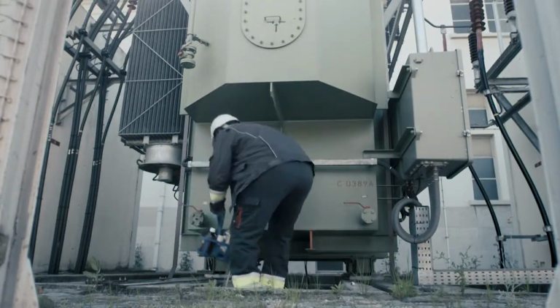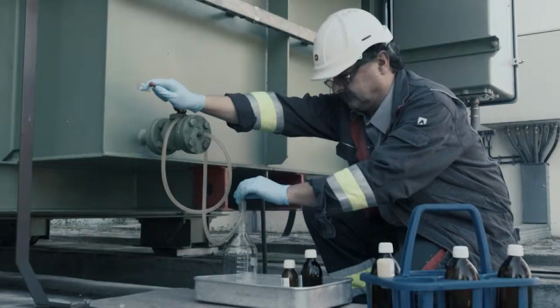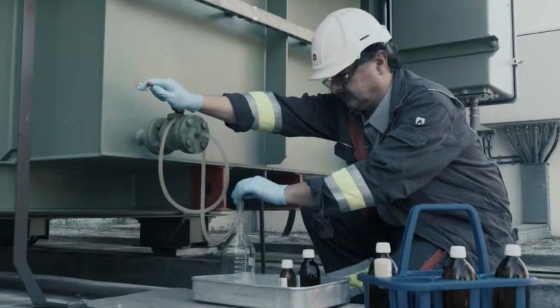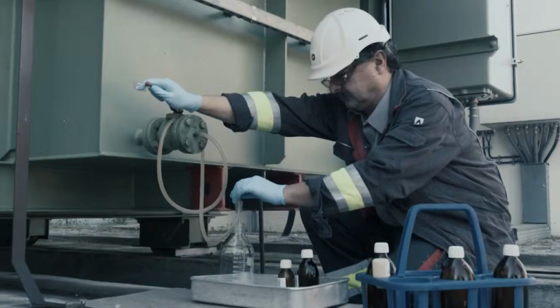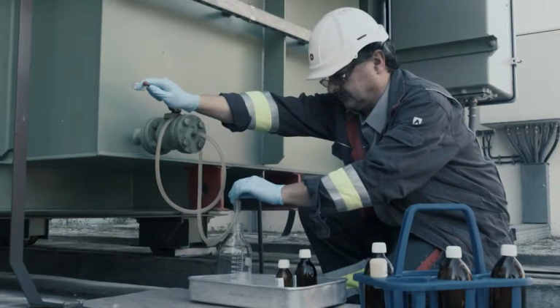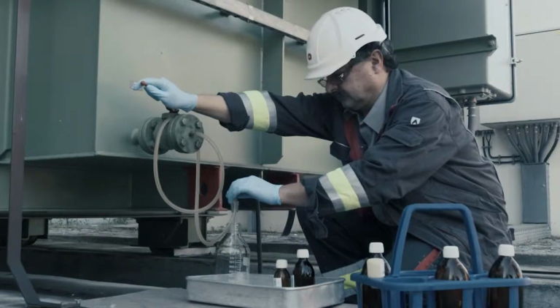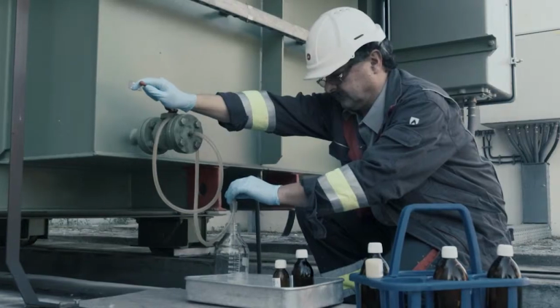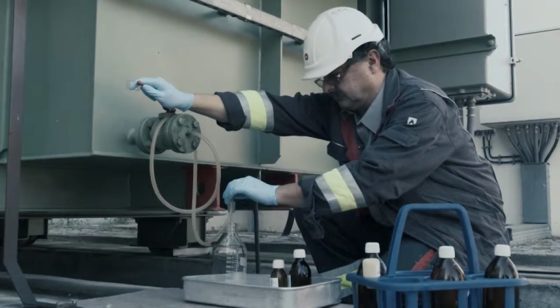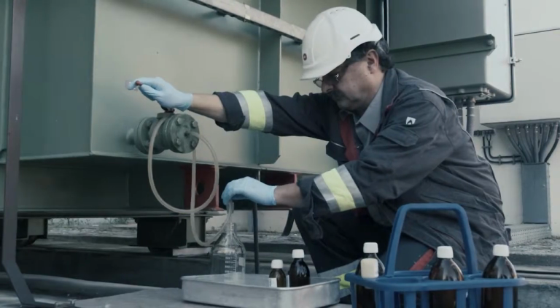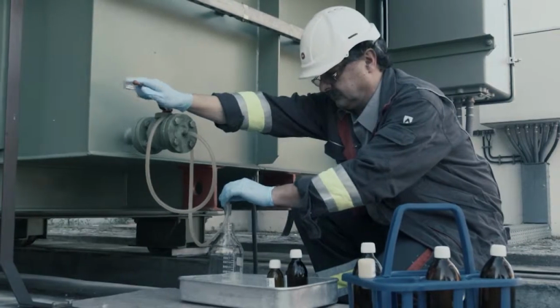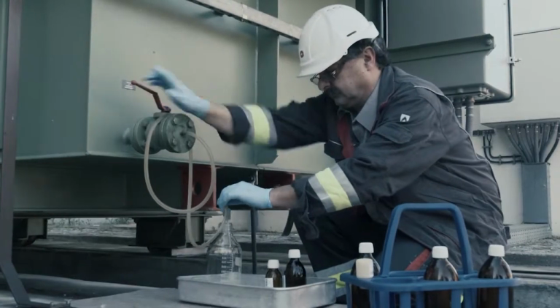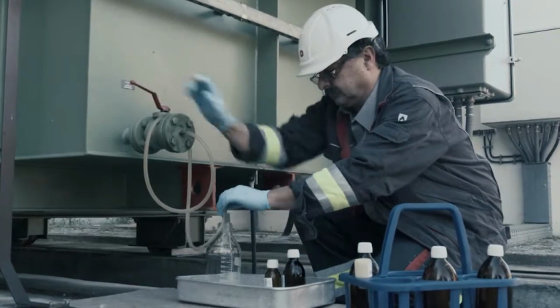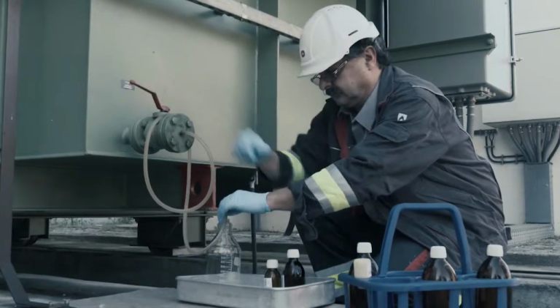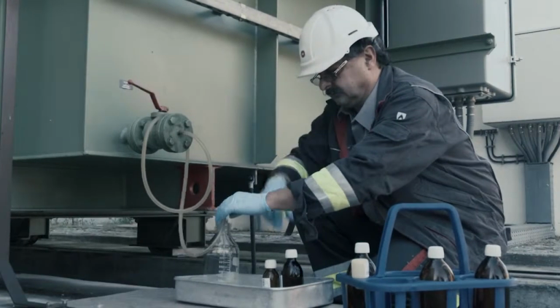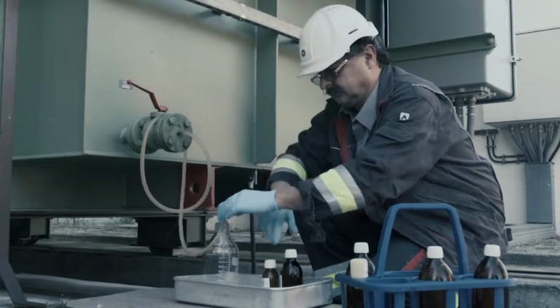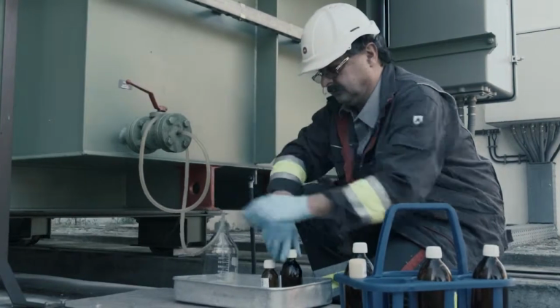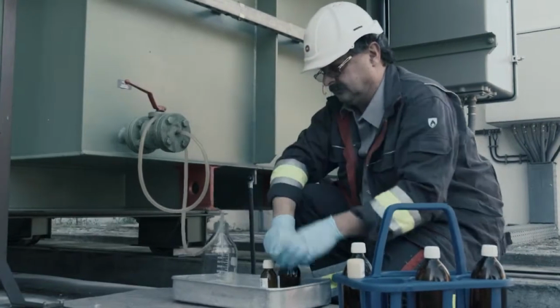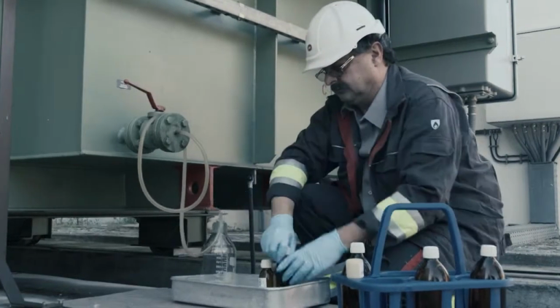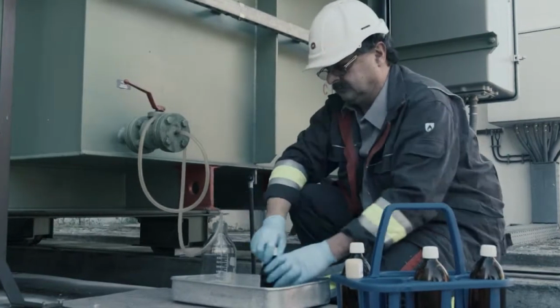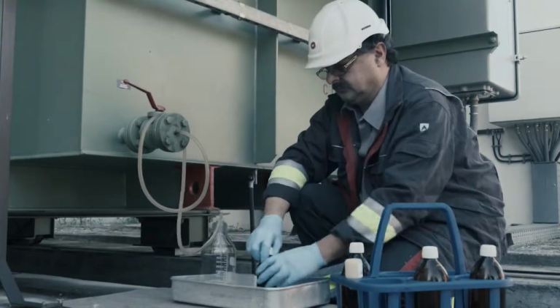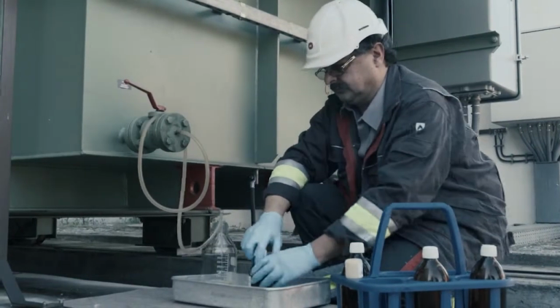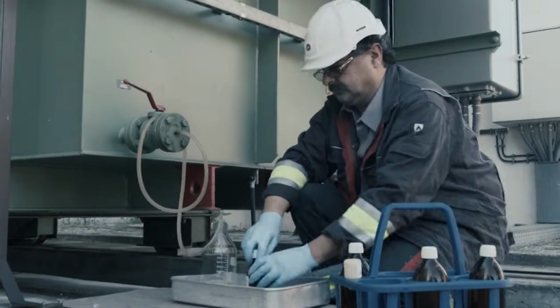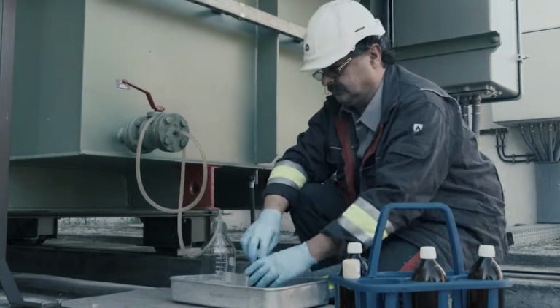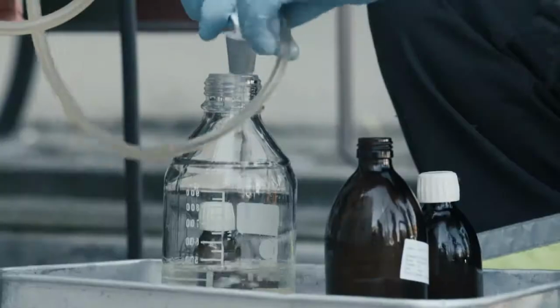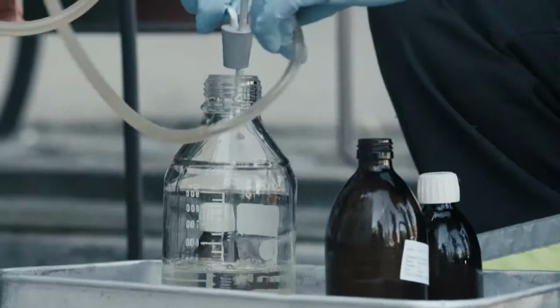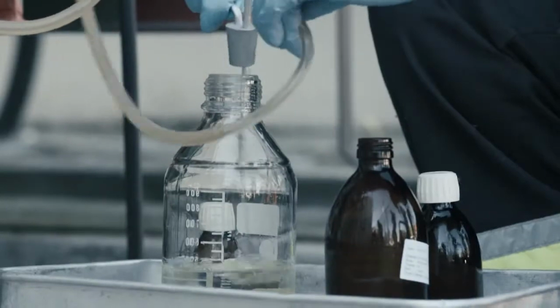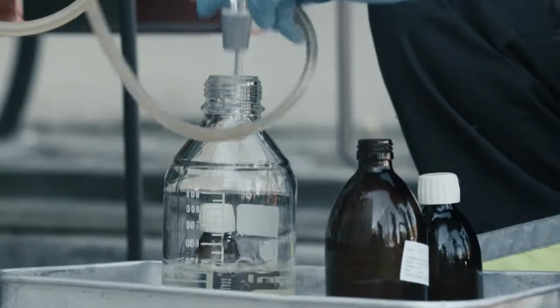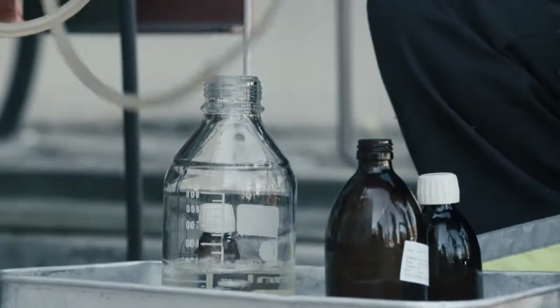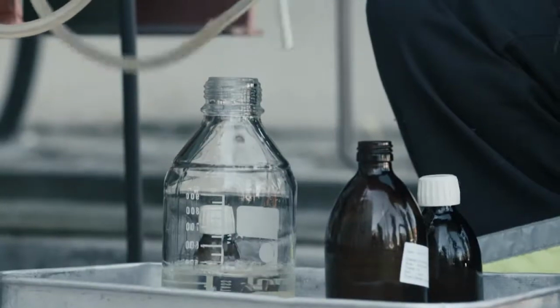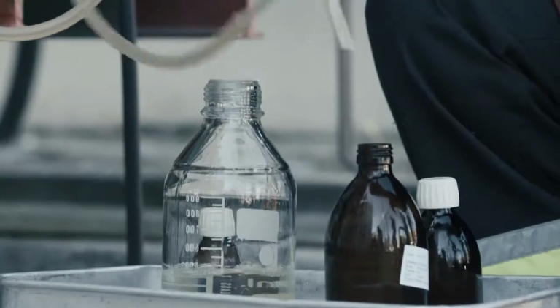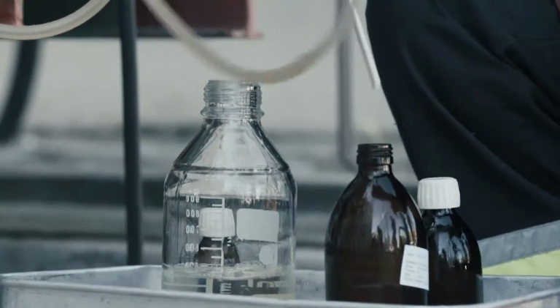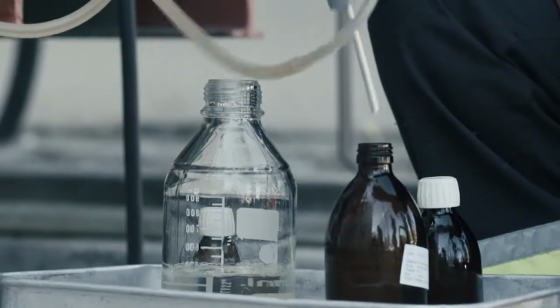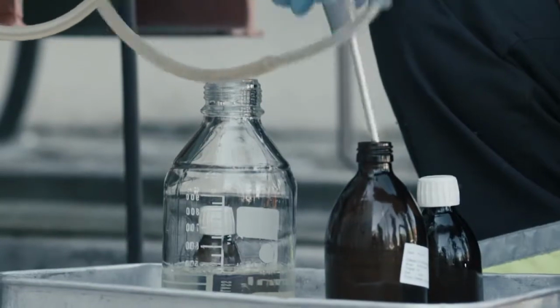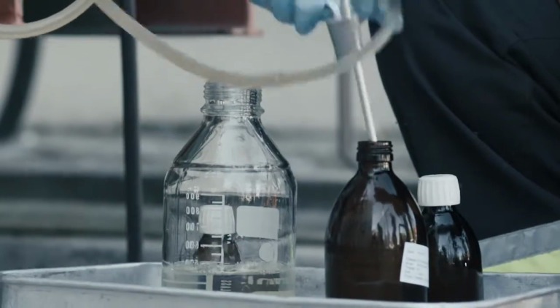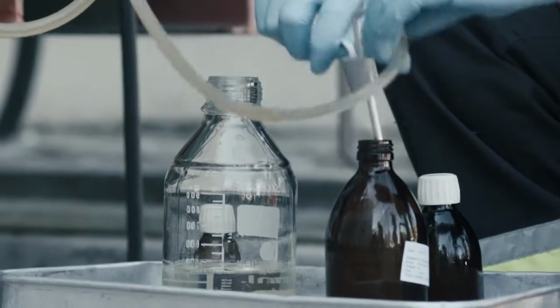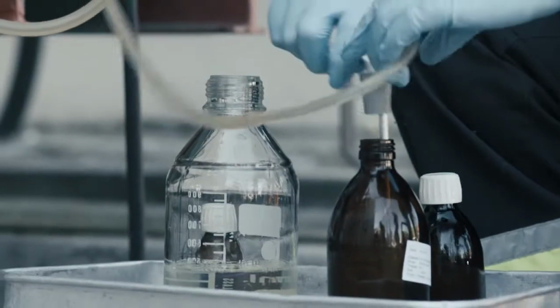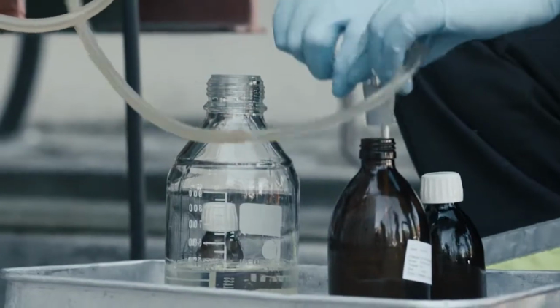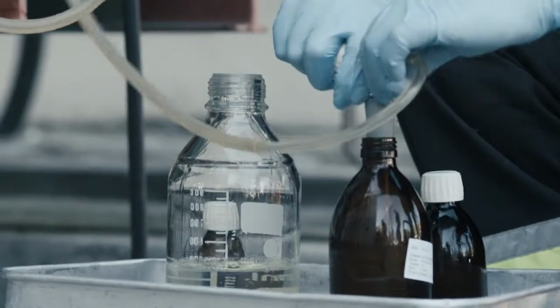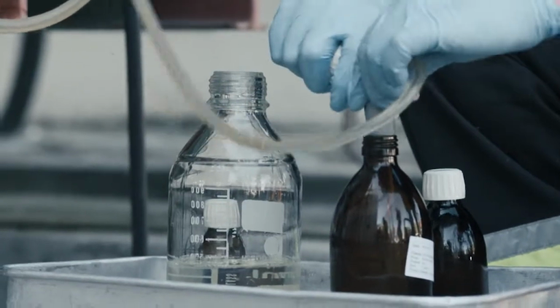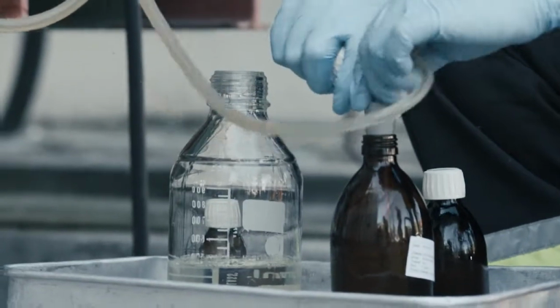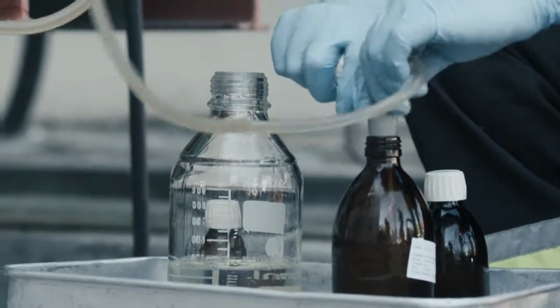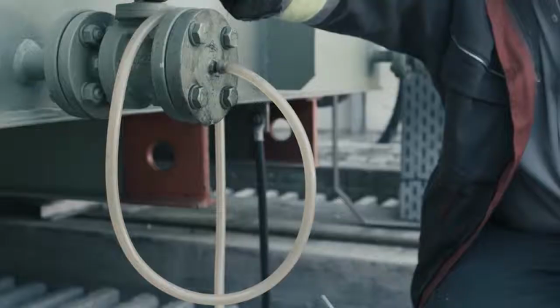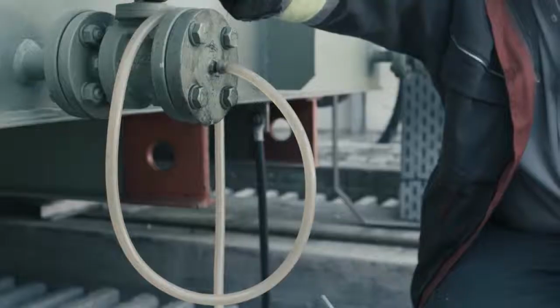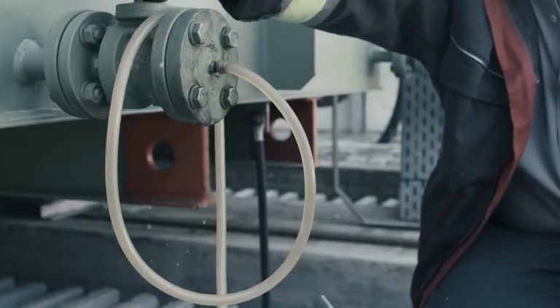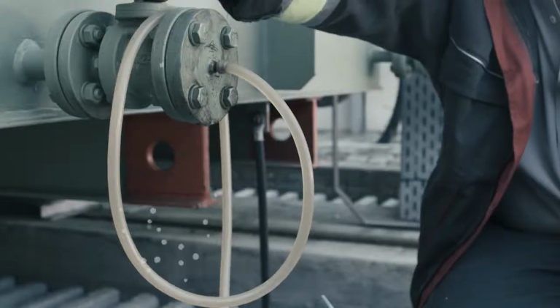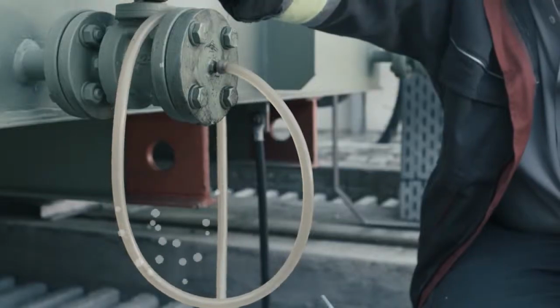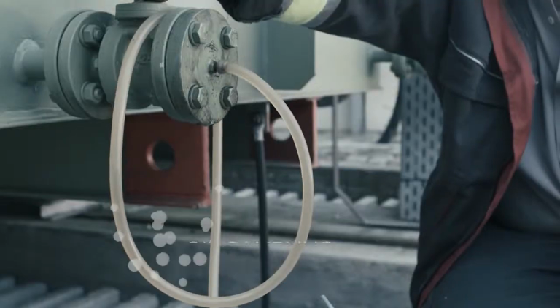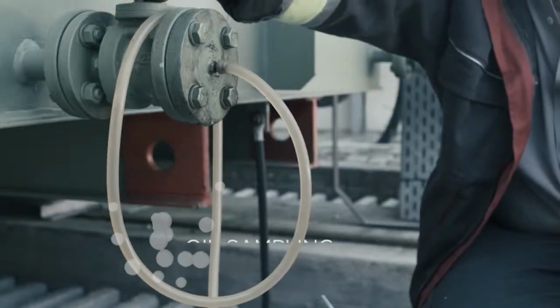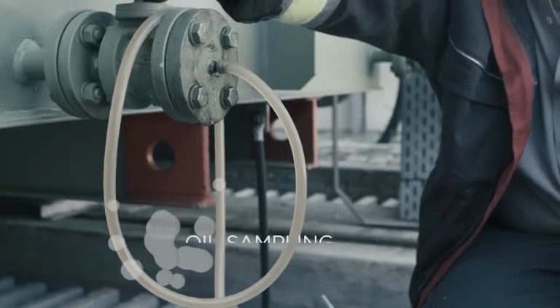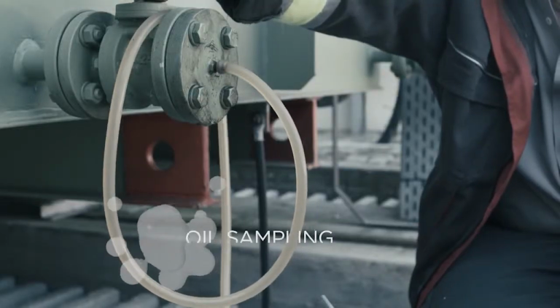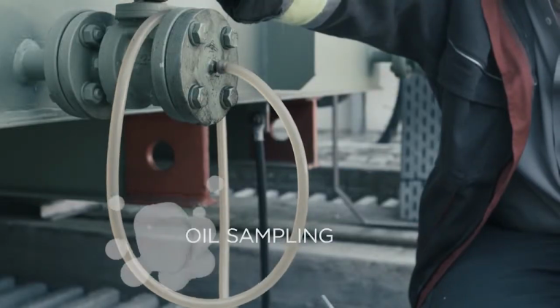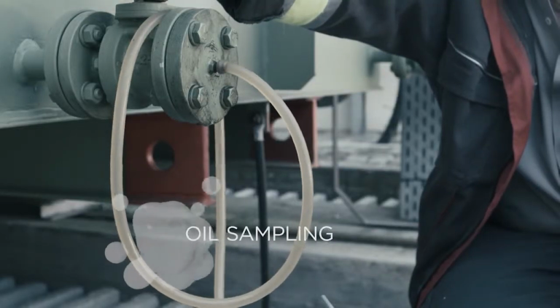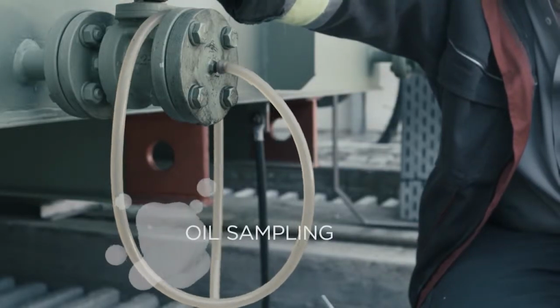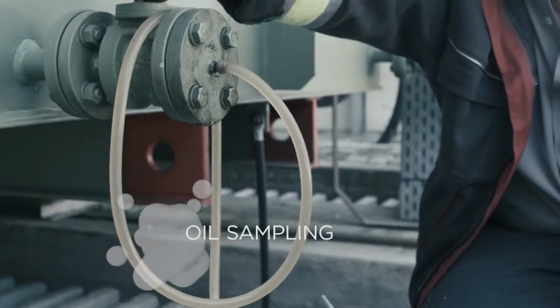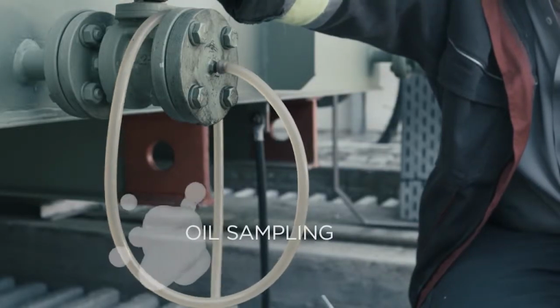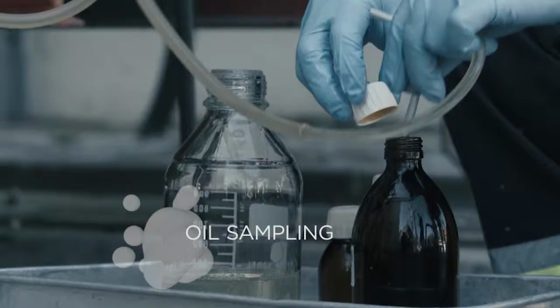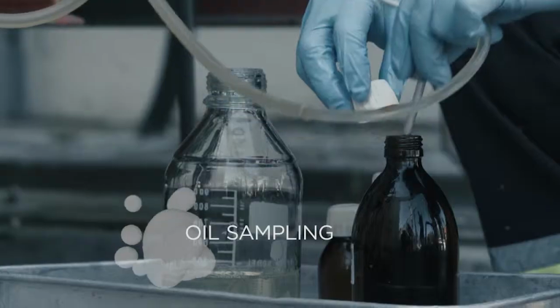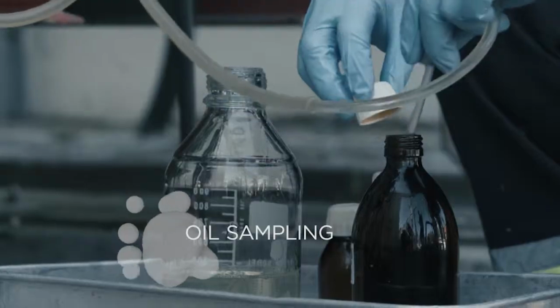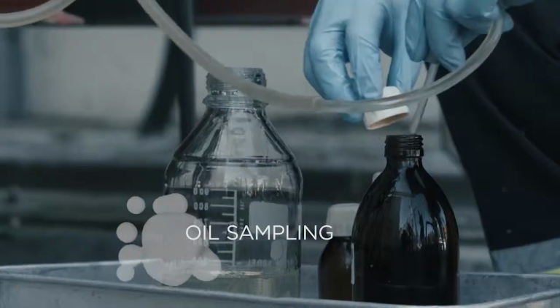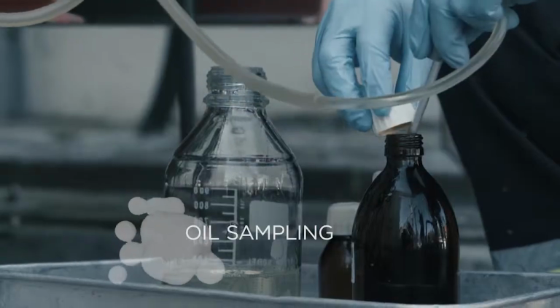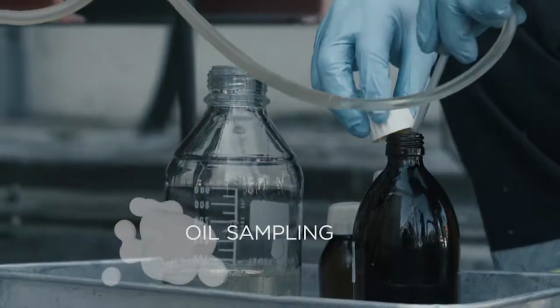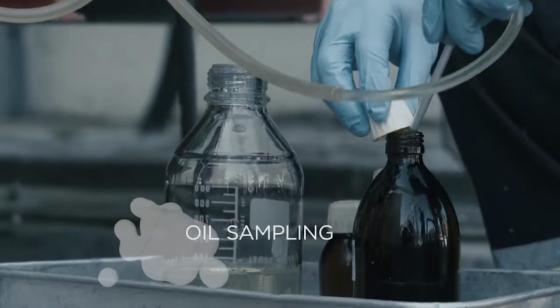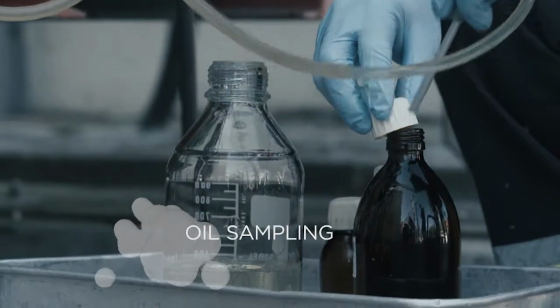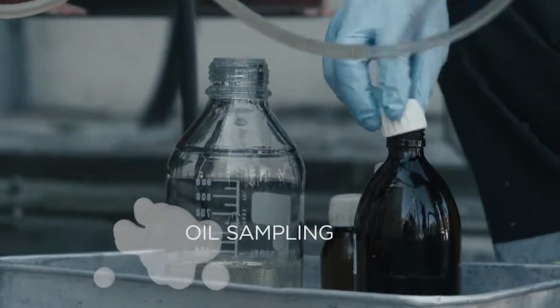We are the only laboratory accredited to collect insulating oils, even while the transformers are in operation.